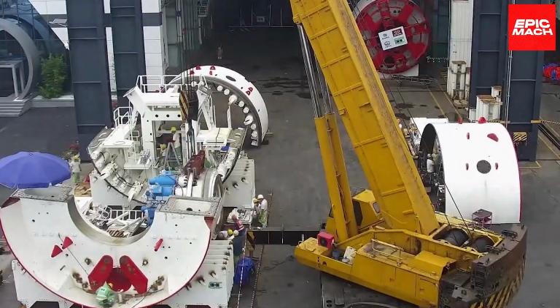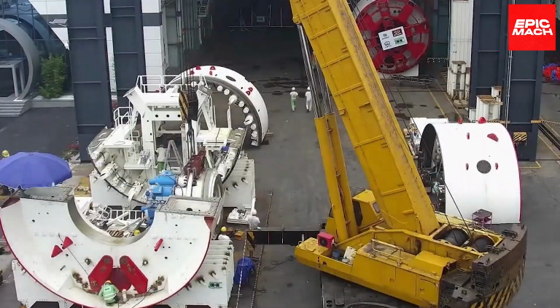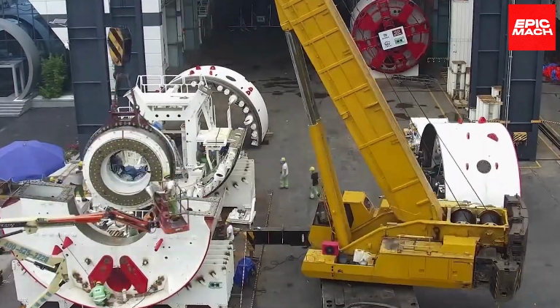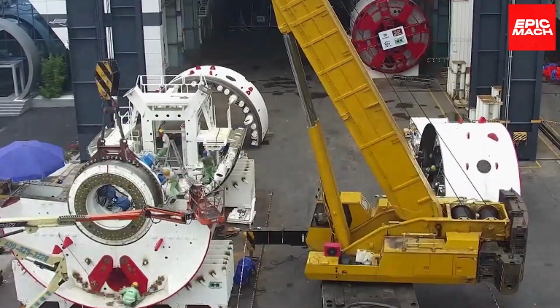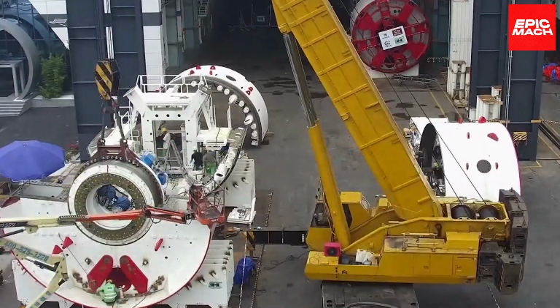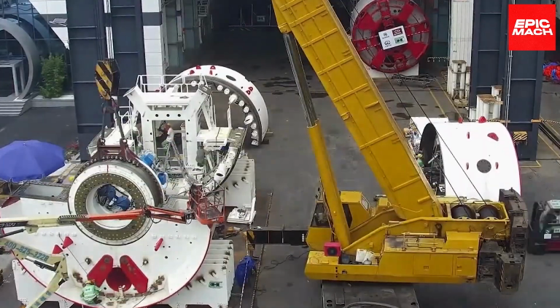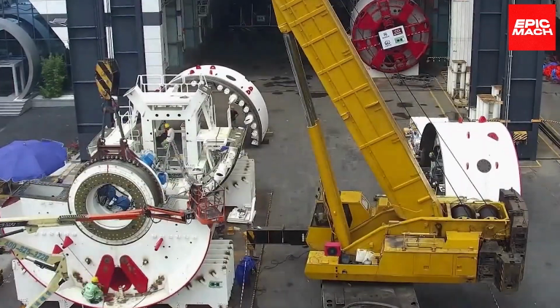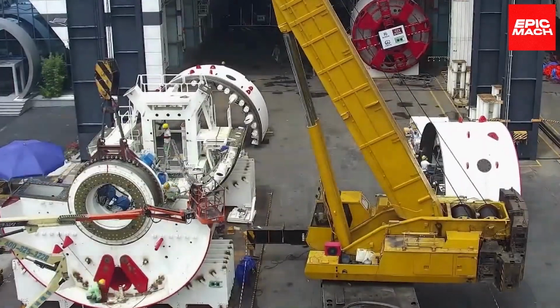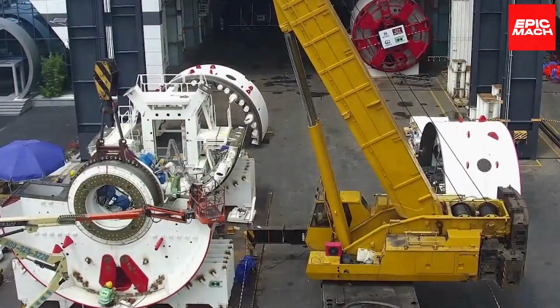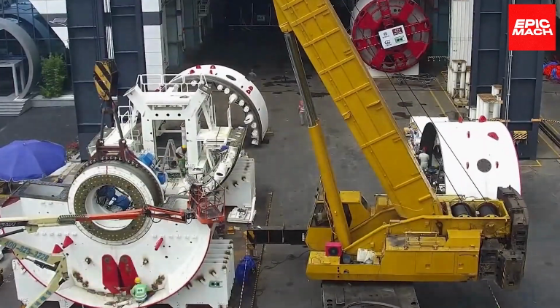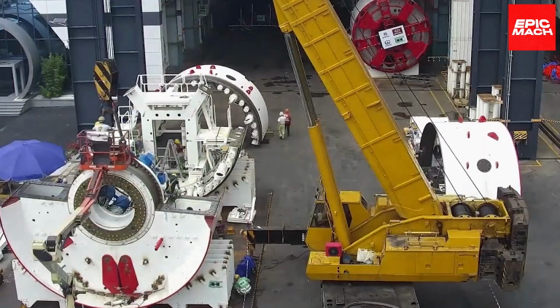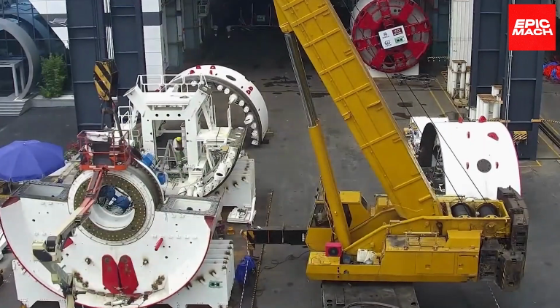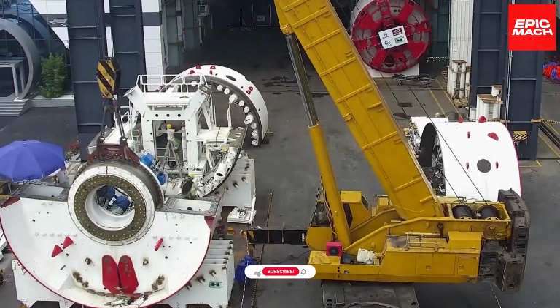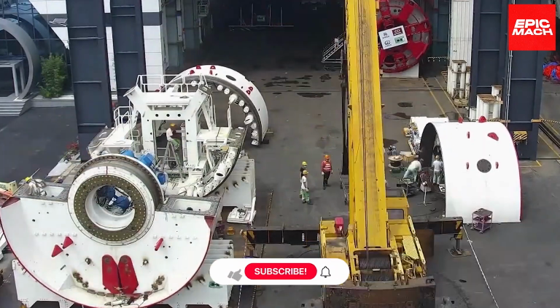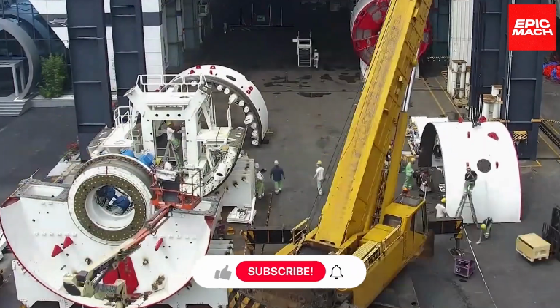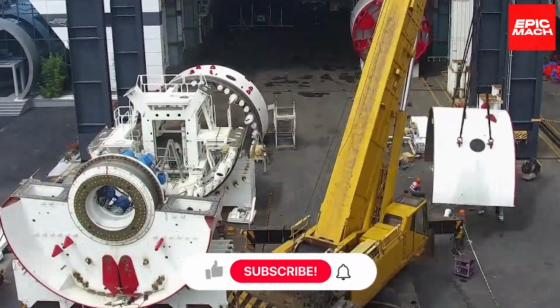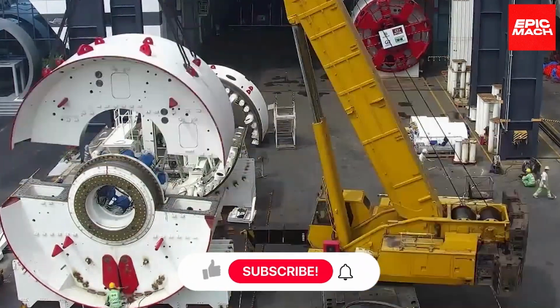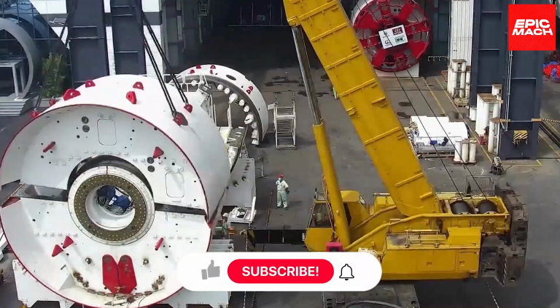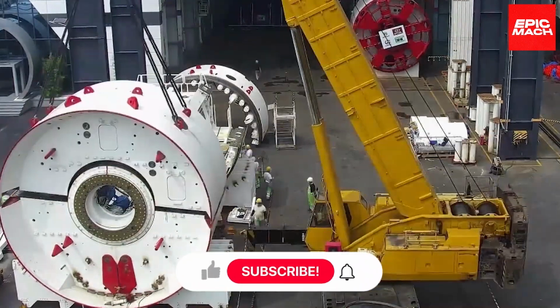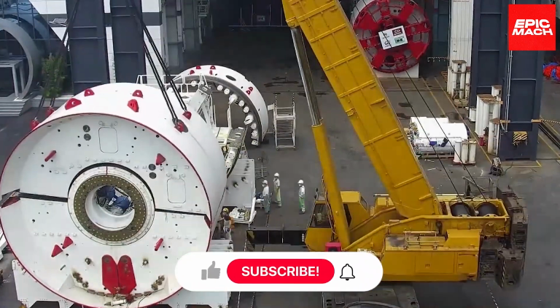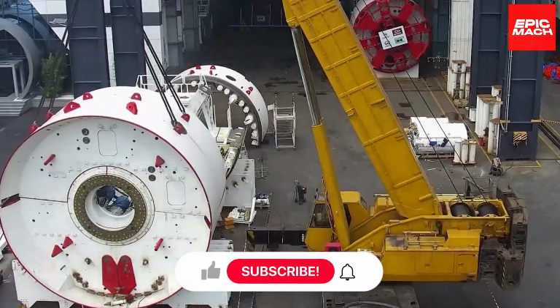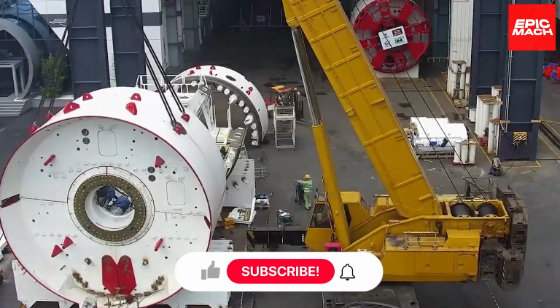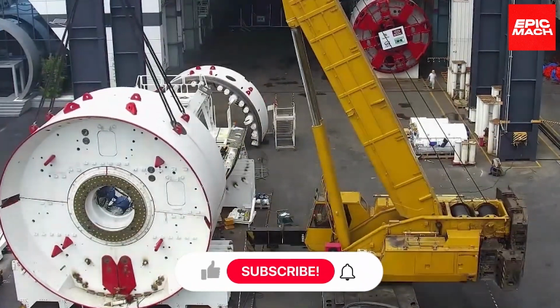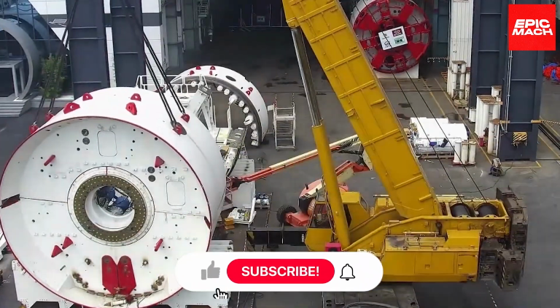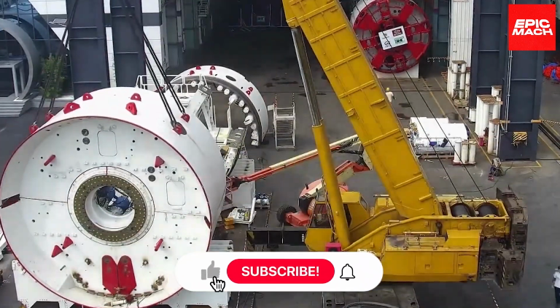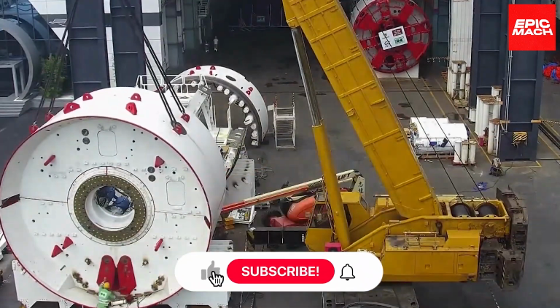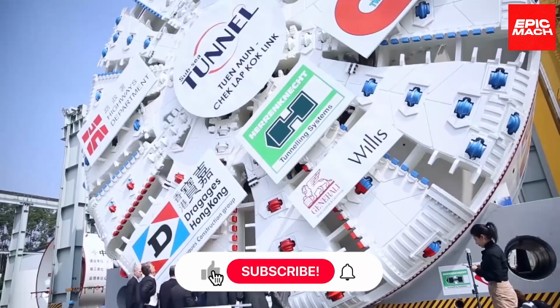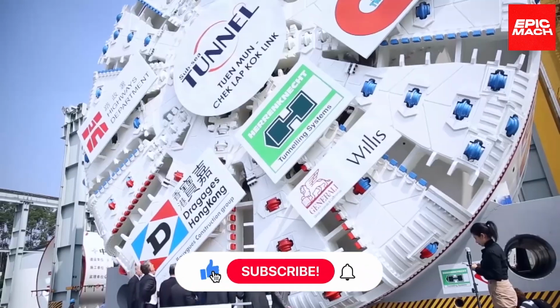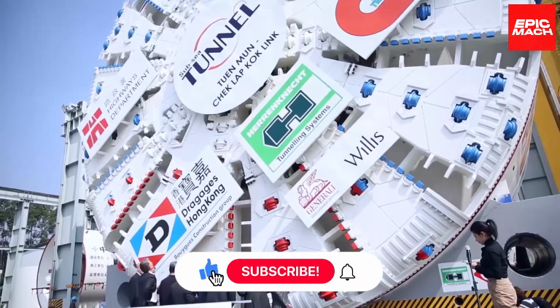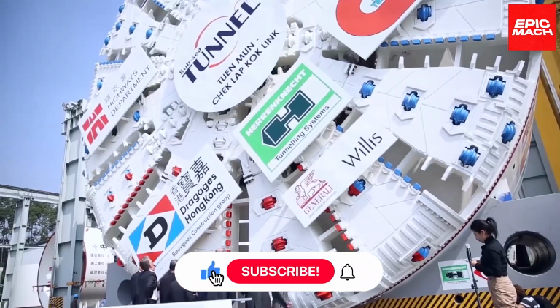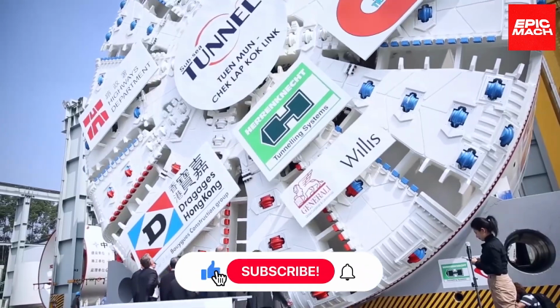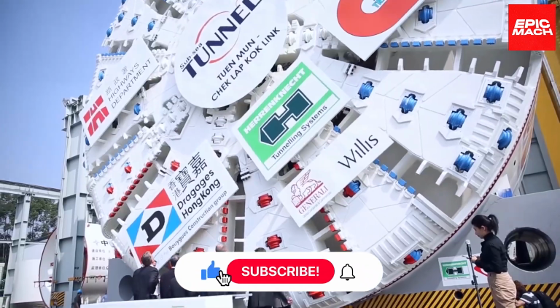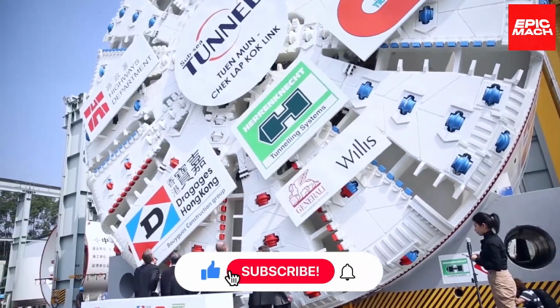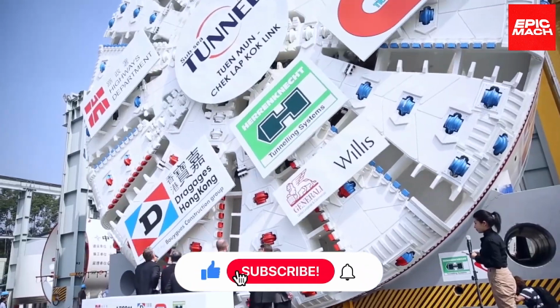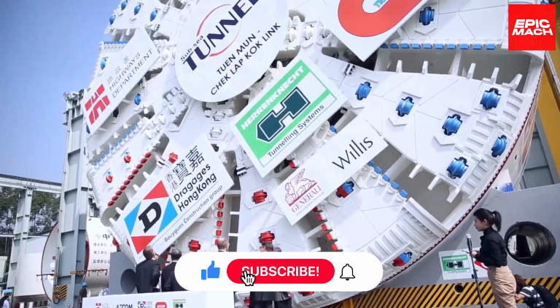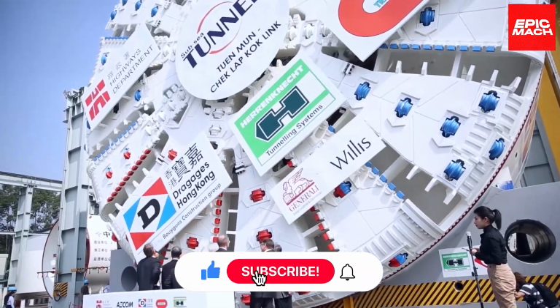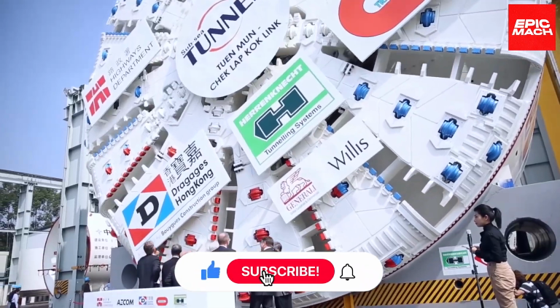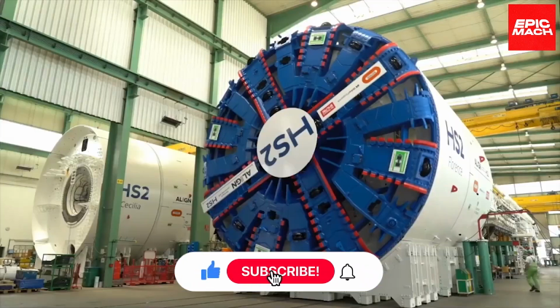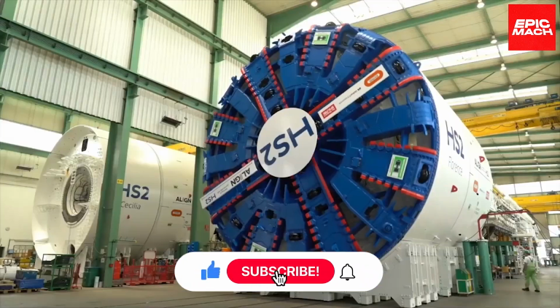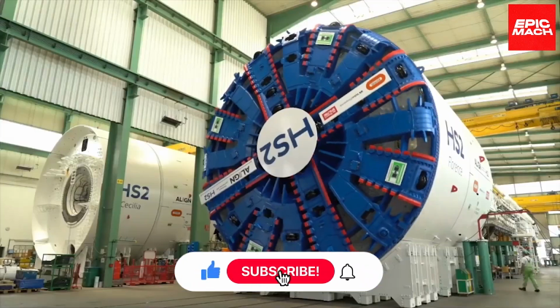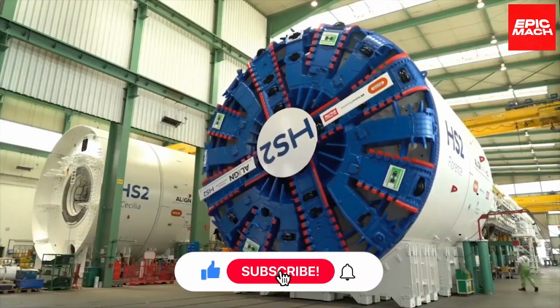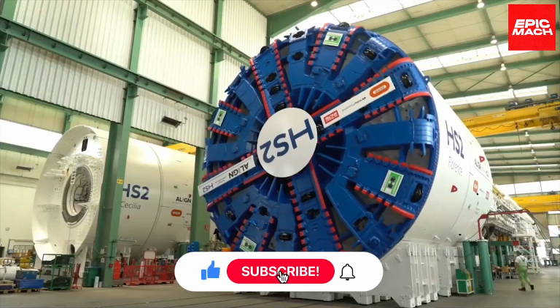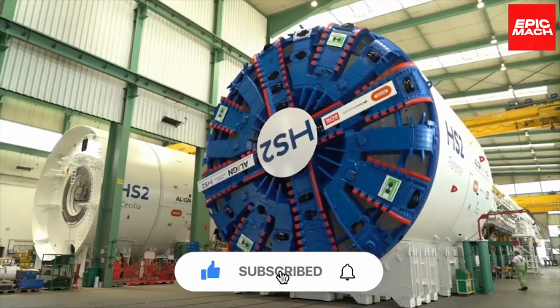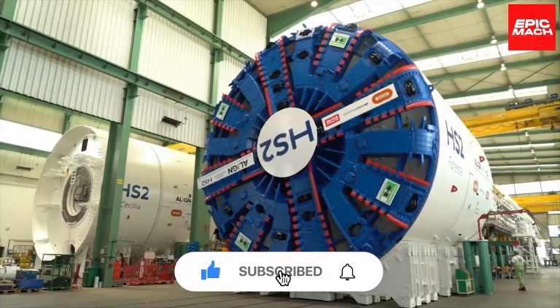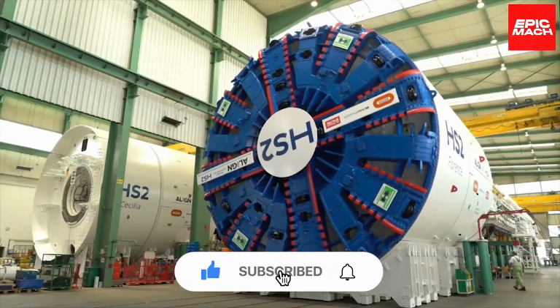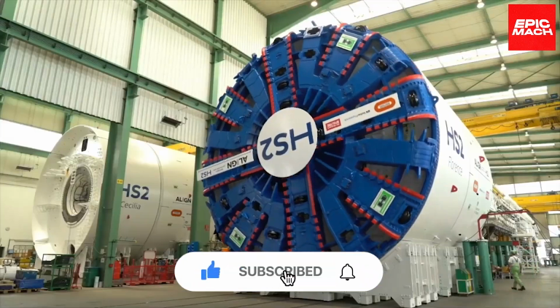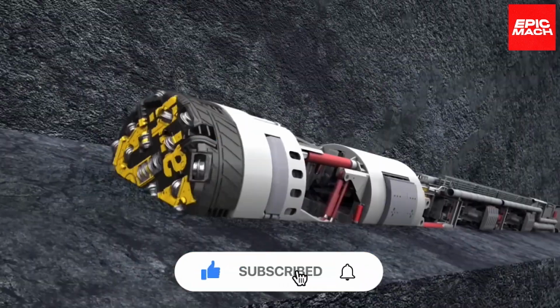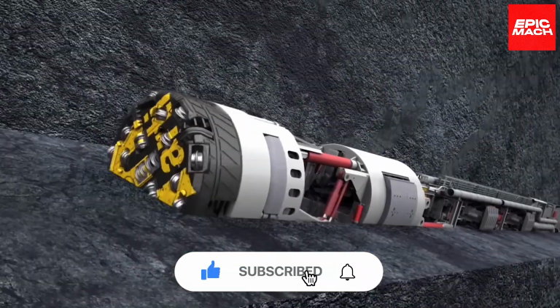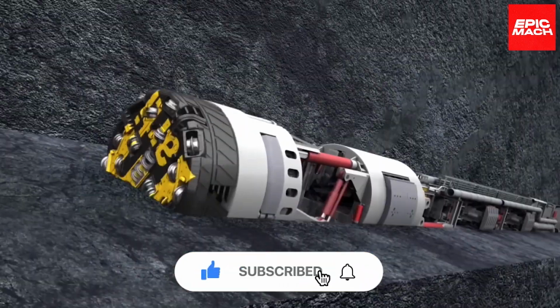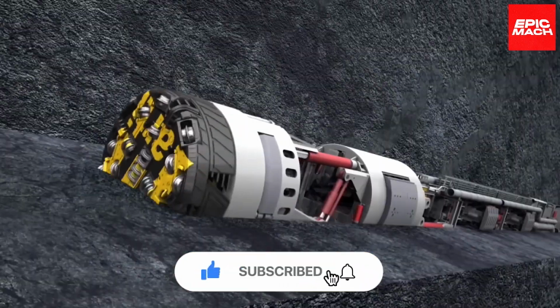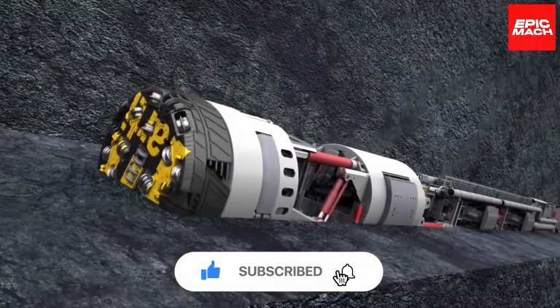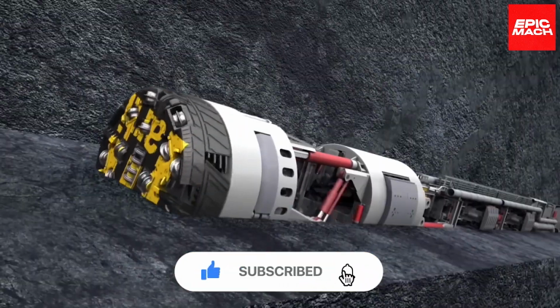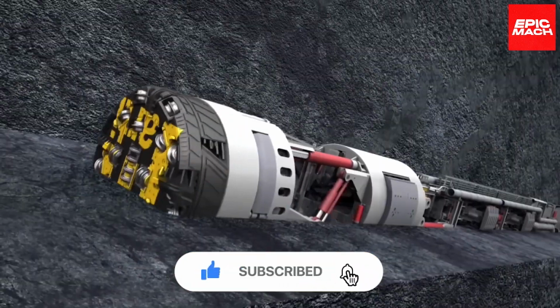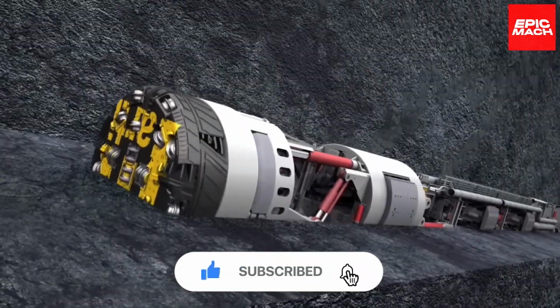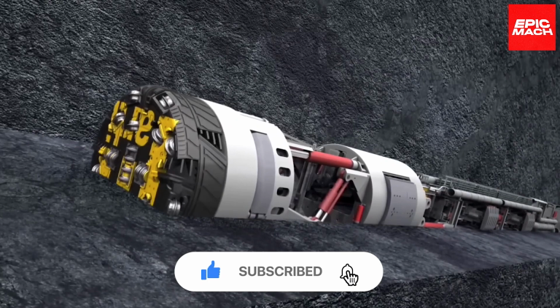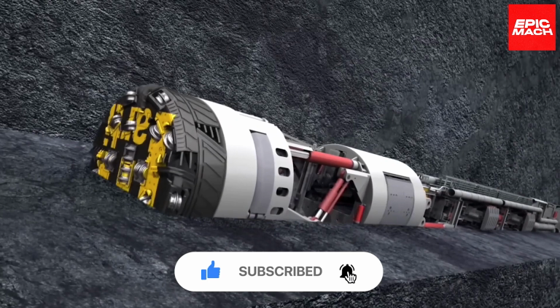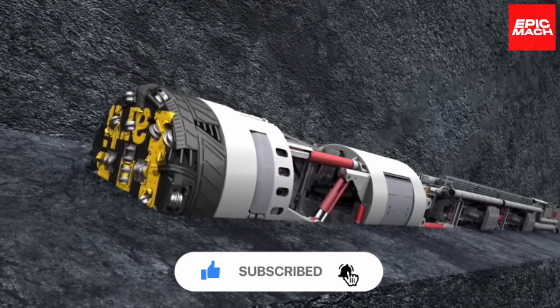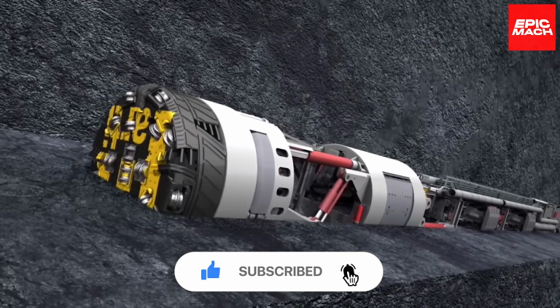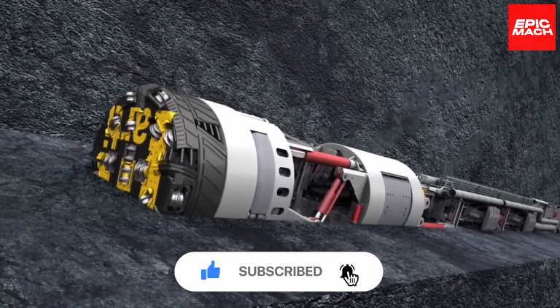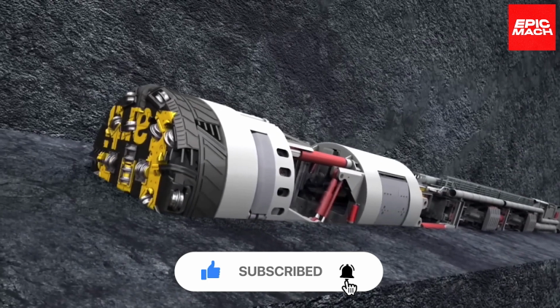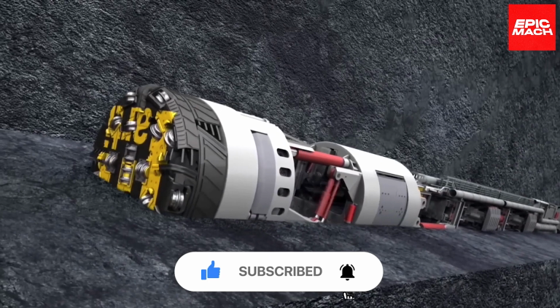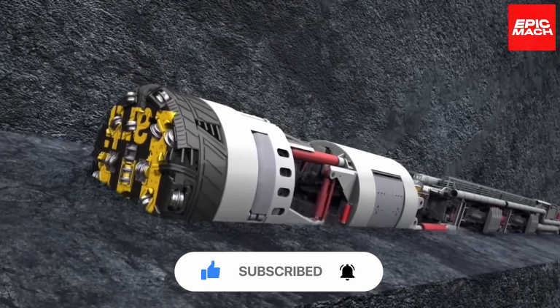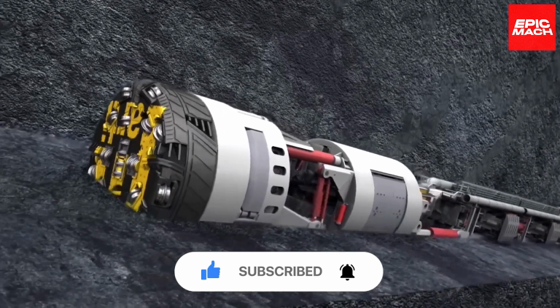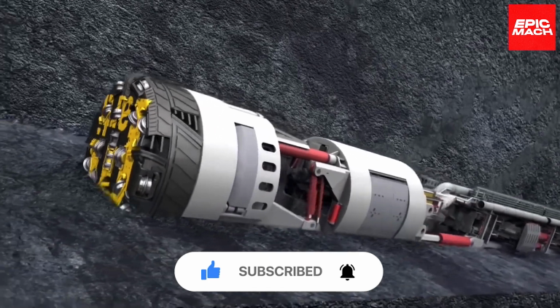If you made it this far in the video, give it a thumbs up, comment, share, and subscribe. We really appreciate your support.